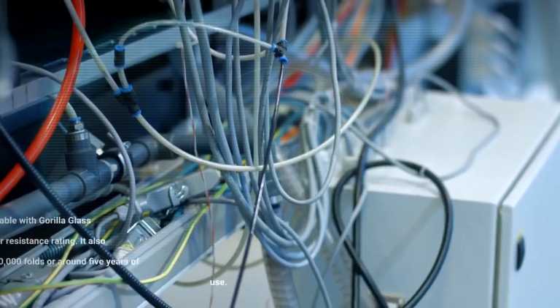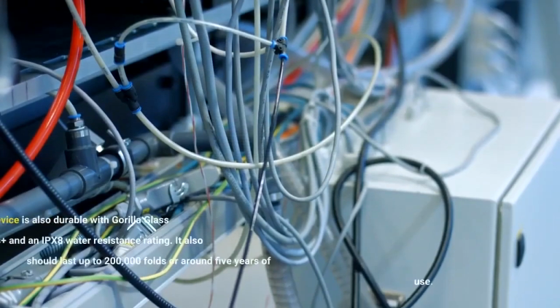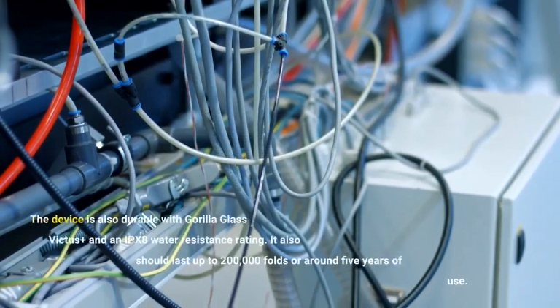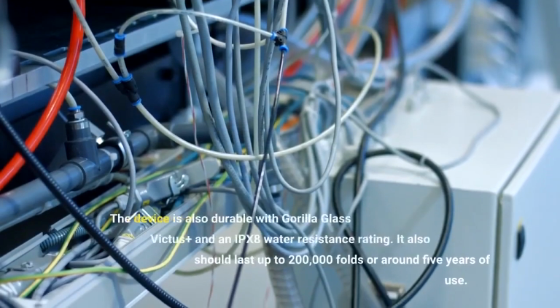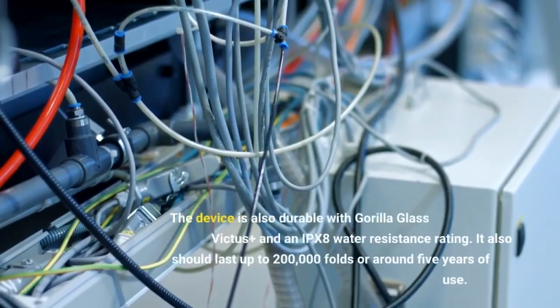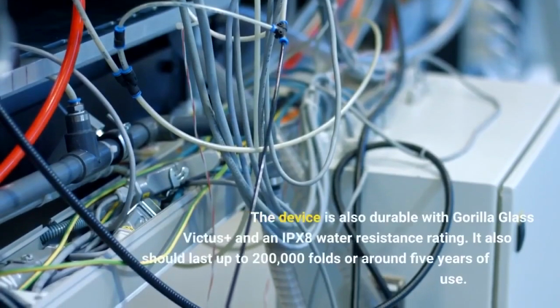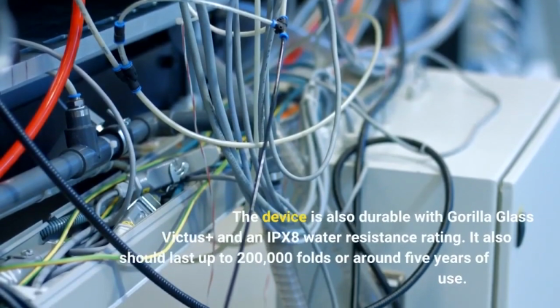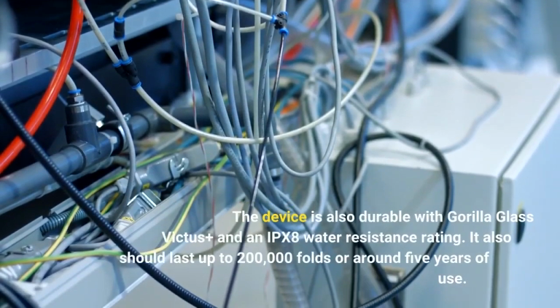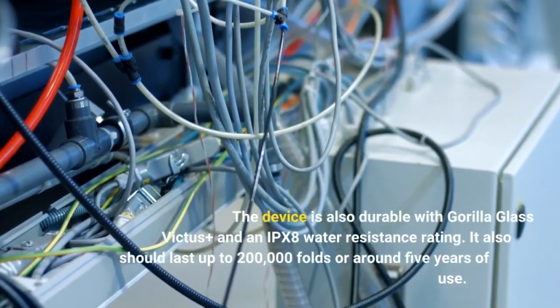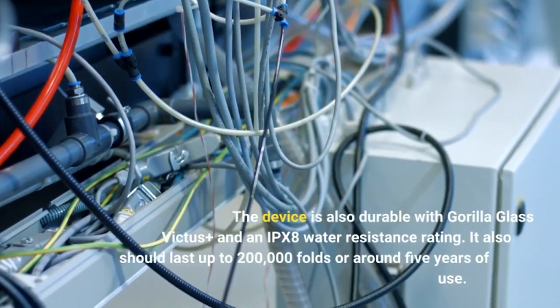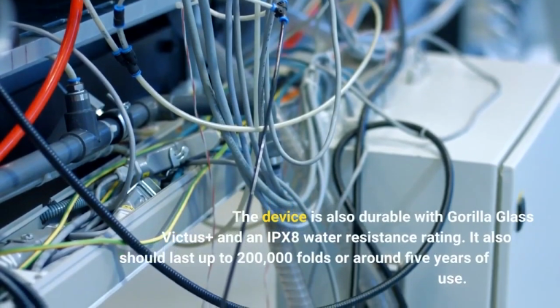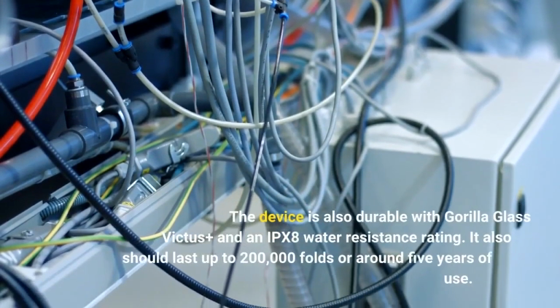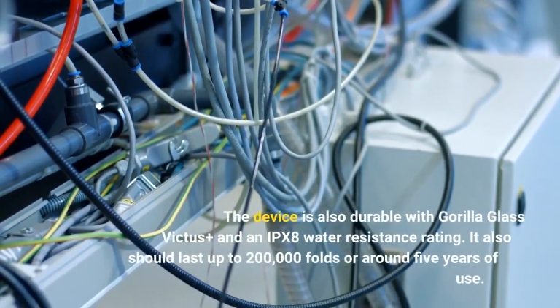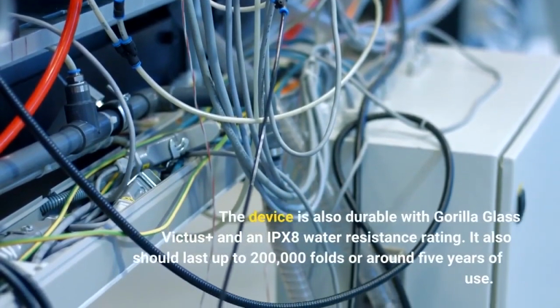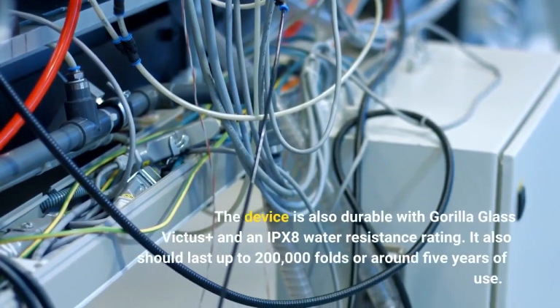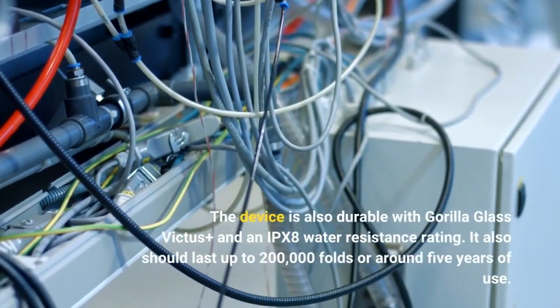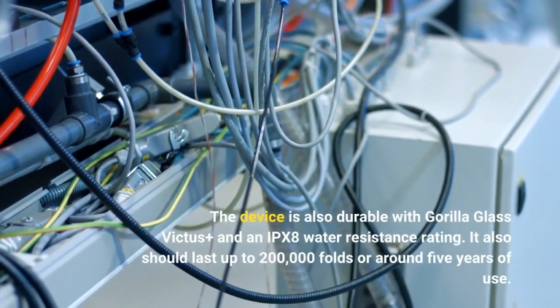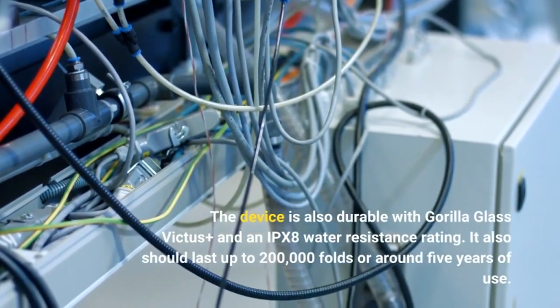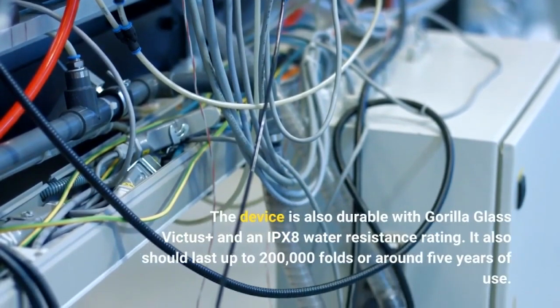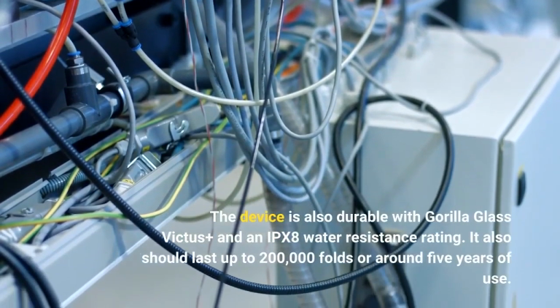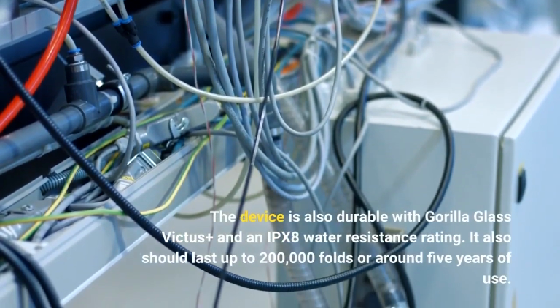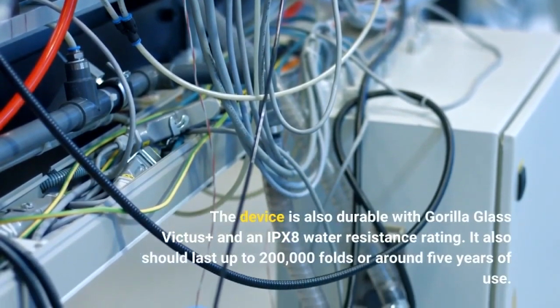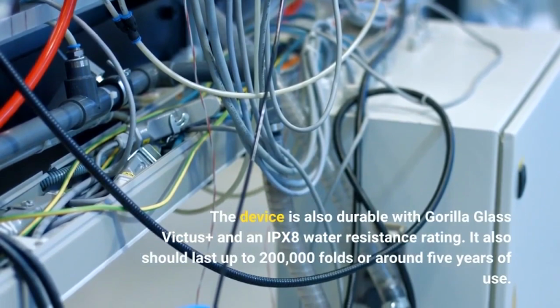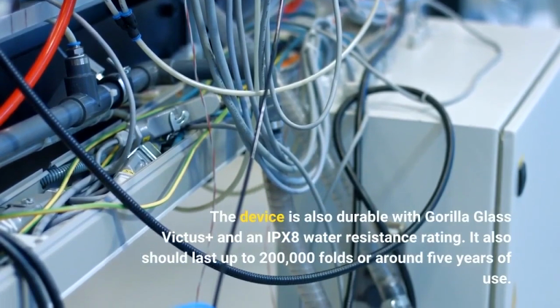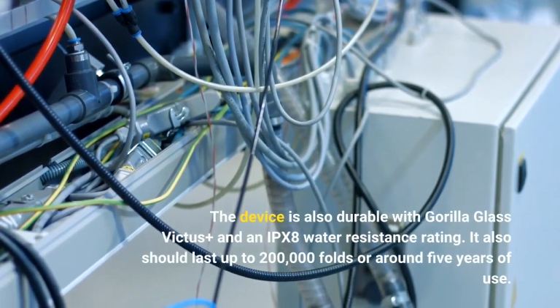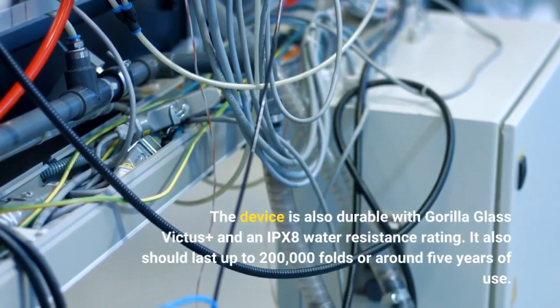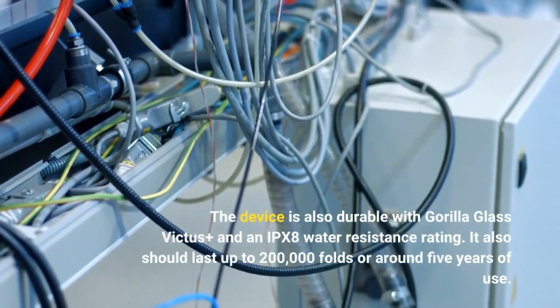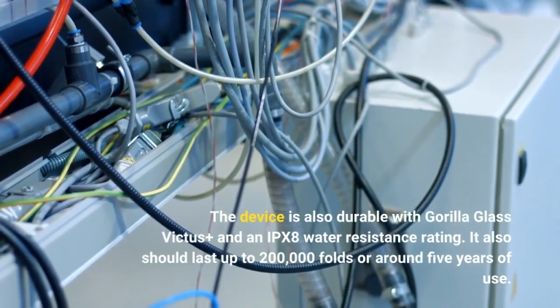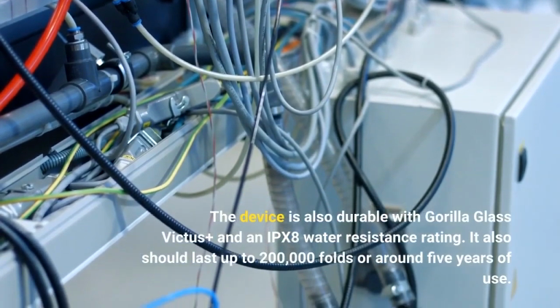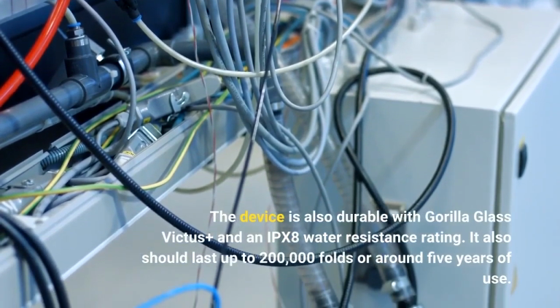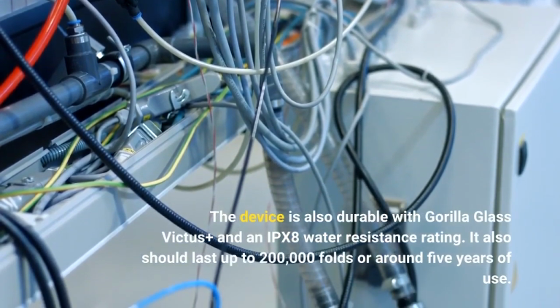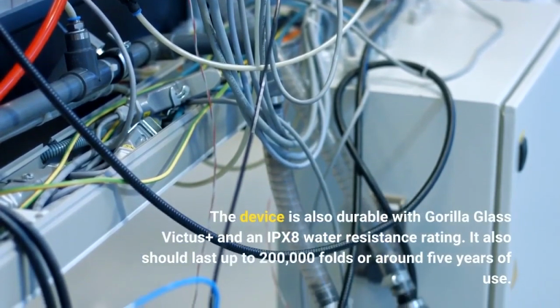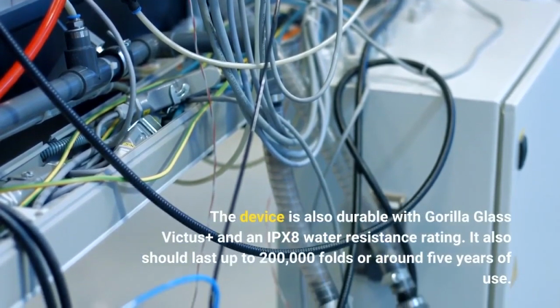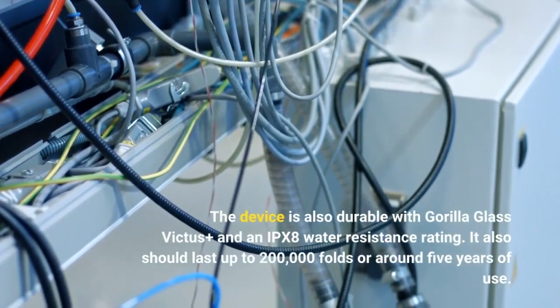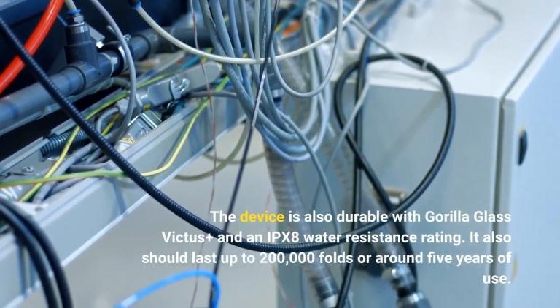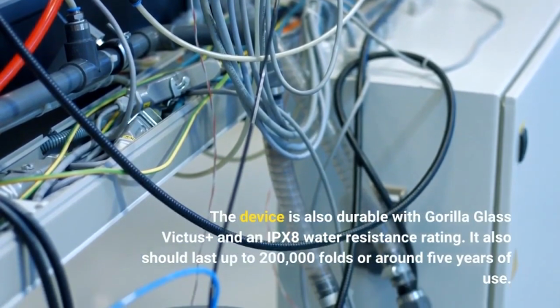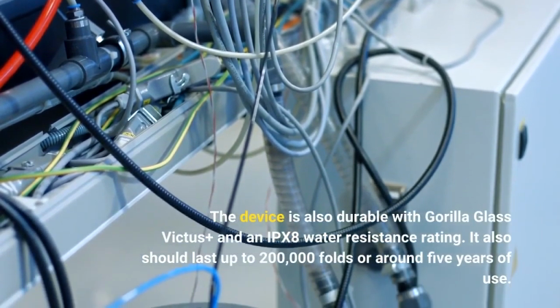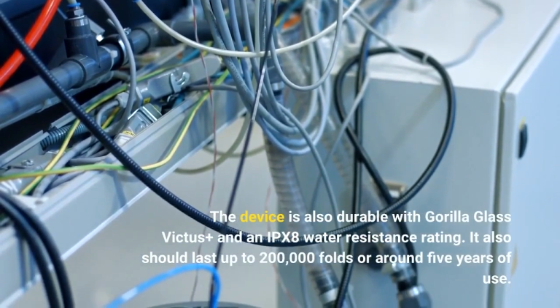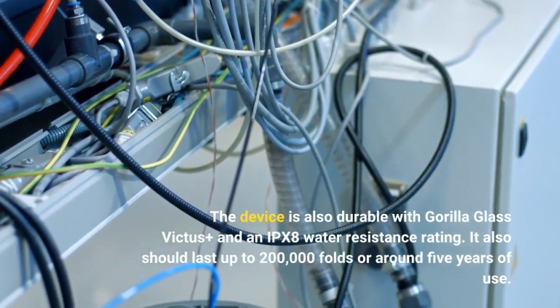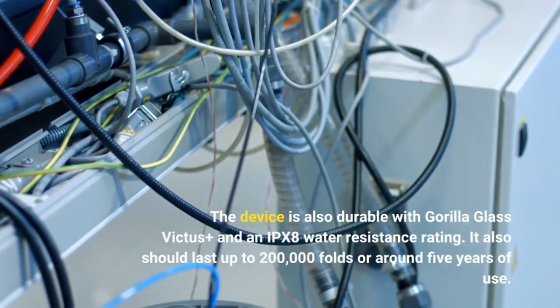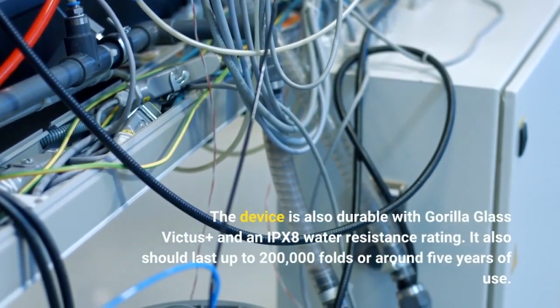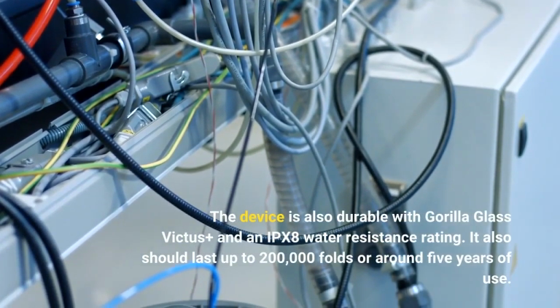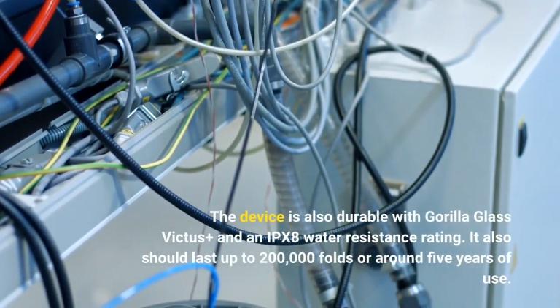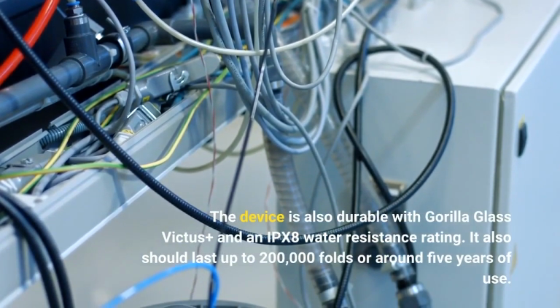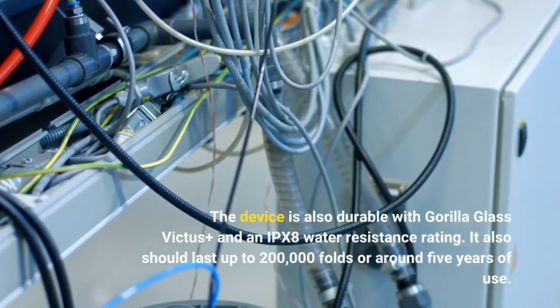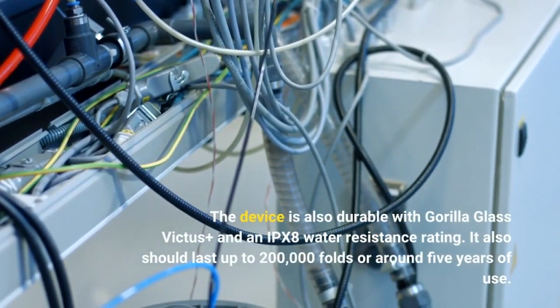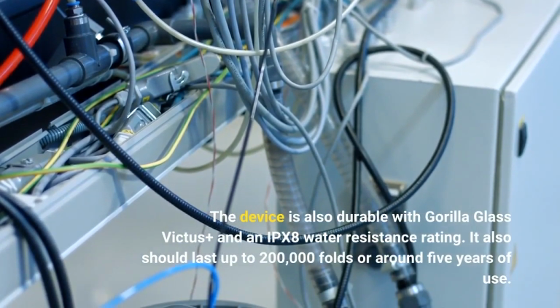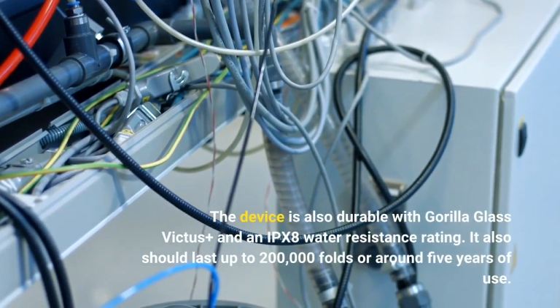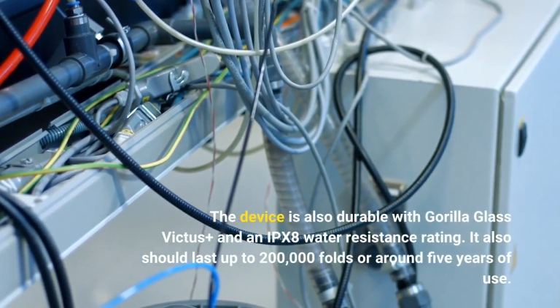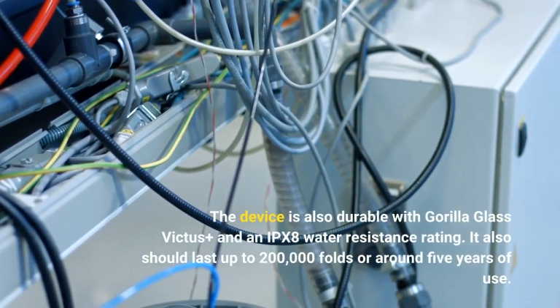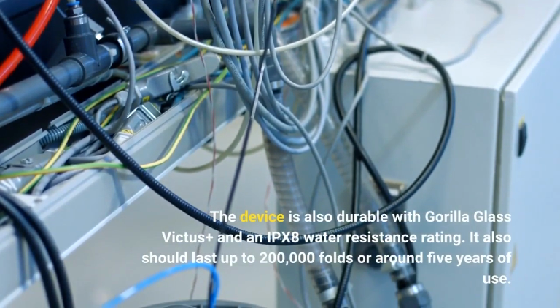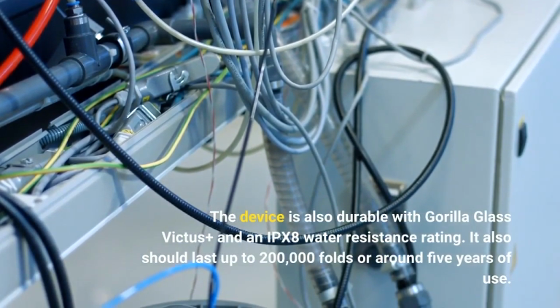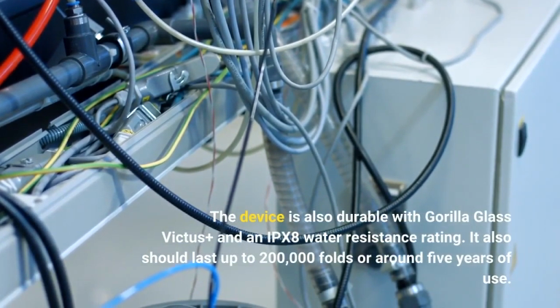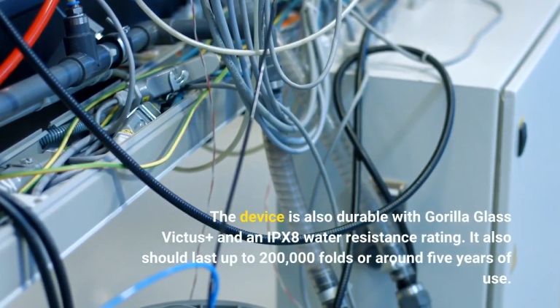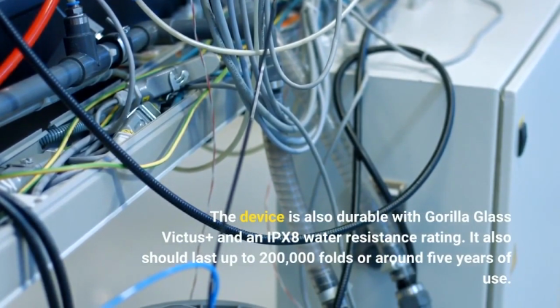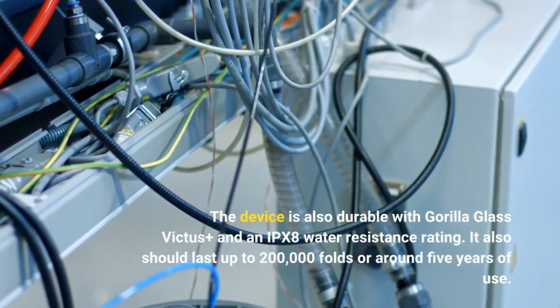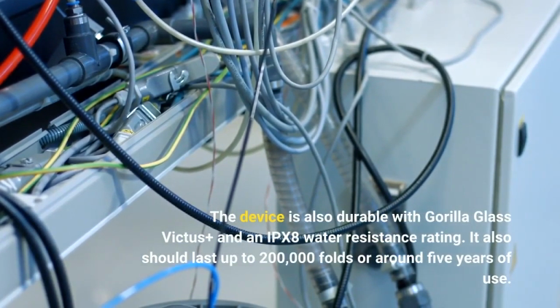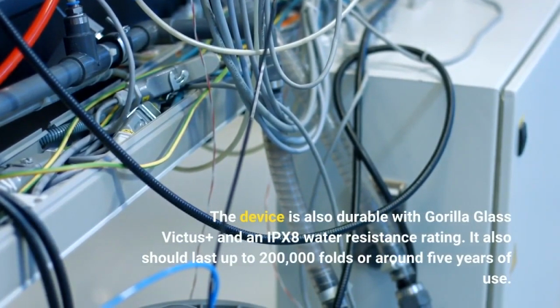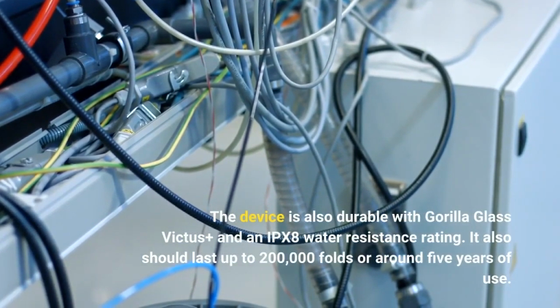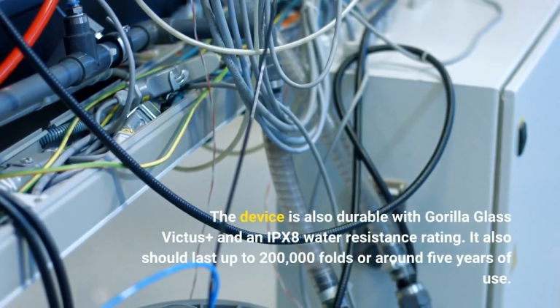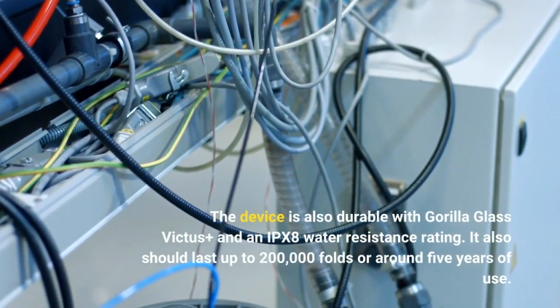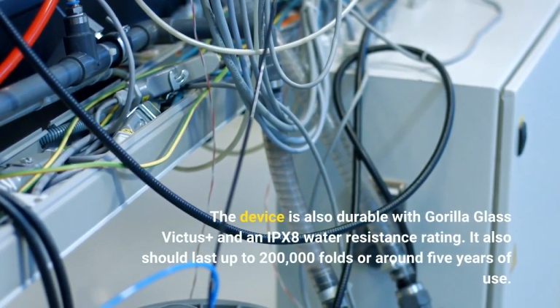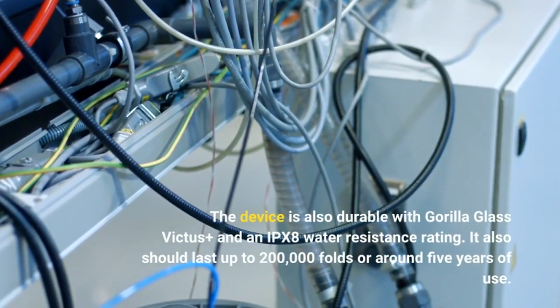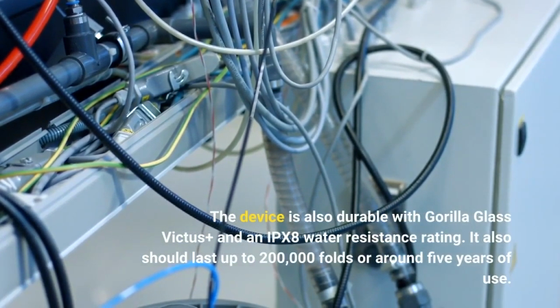The device is also durable with Gorilla Glass Victus Plus and an IPX8 water resistance rating, and it should last up to 200,000 folds or around 5 years of use.